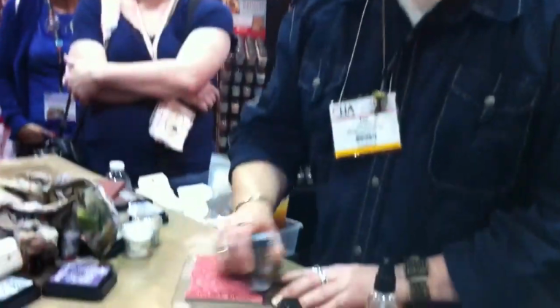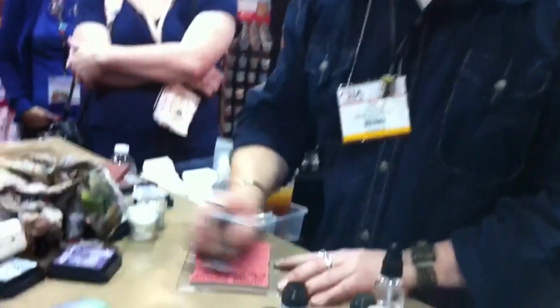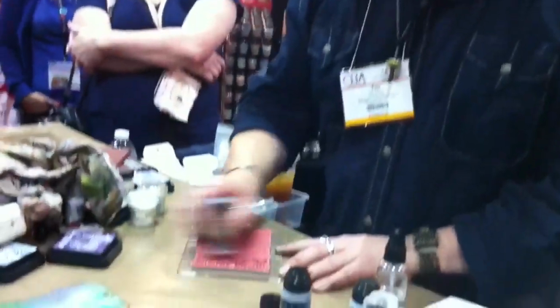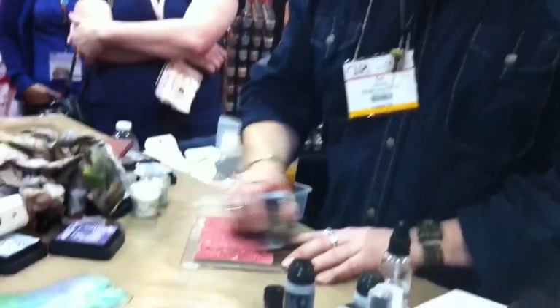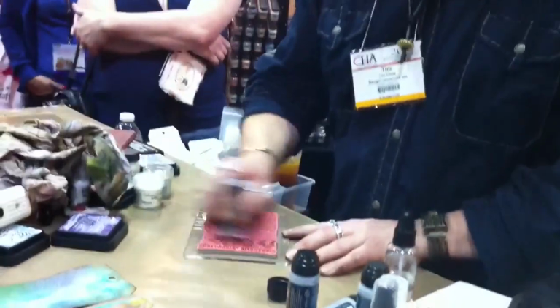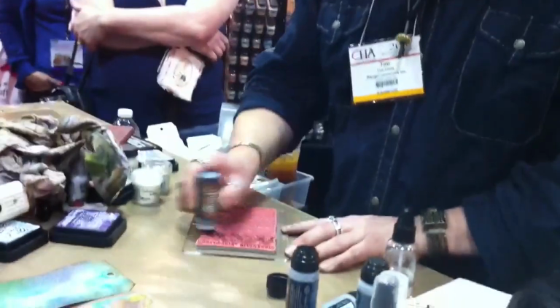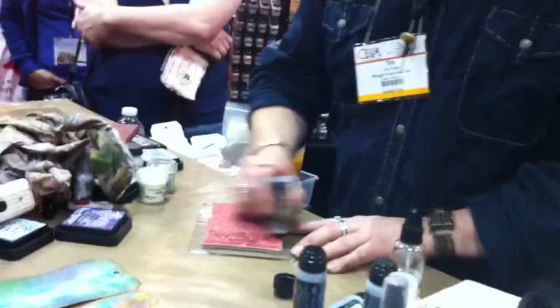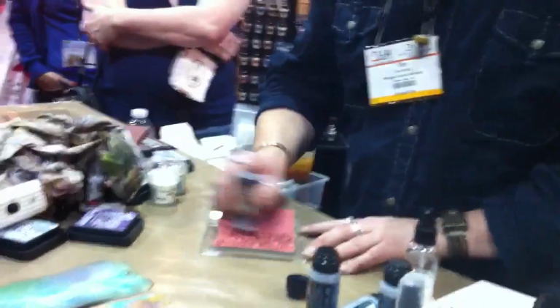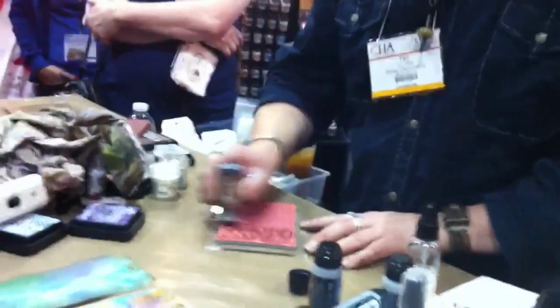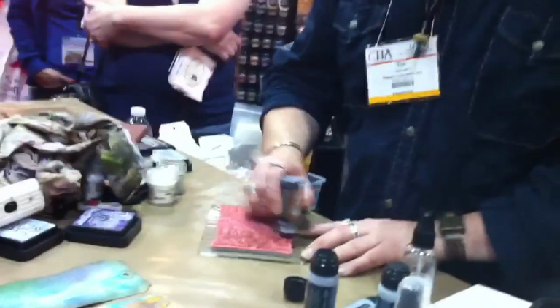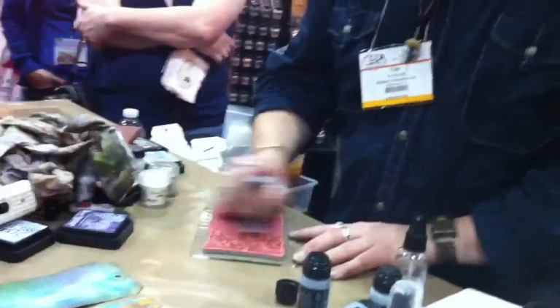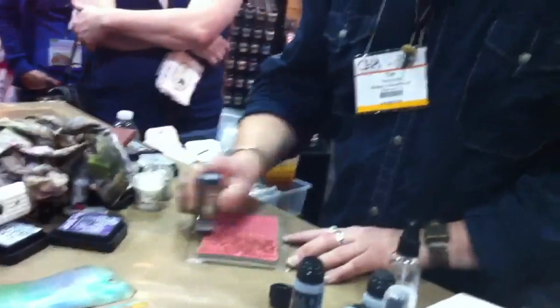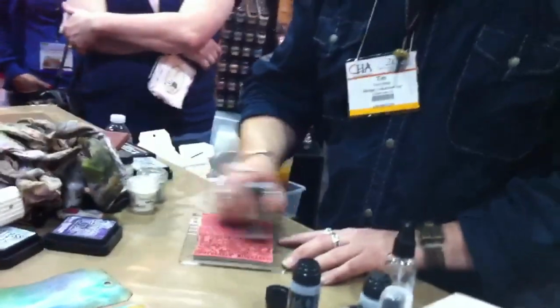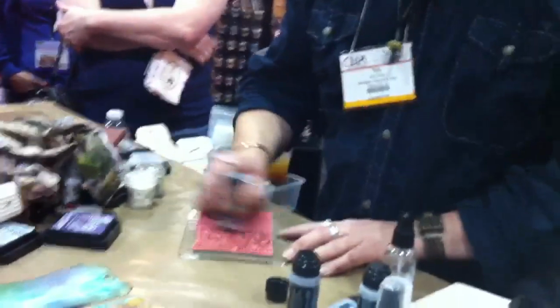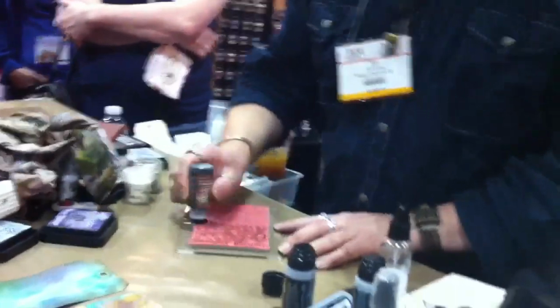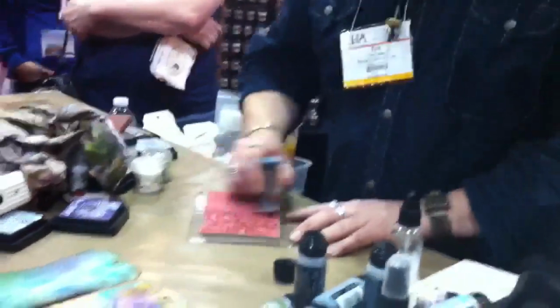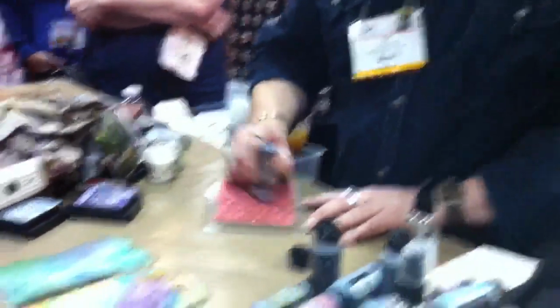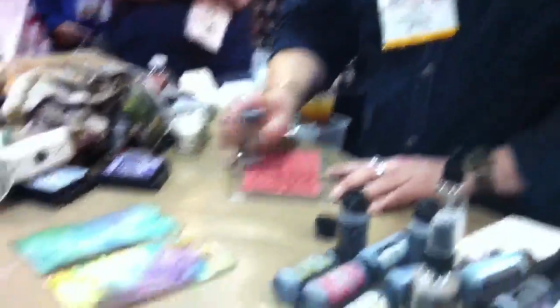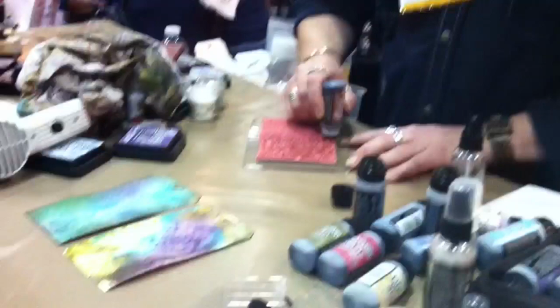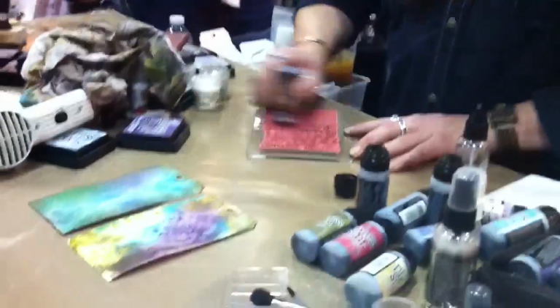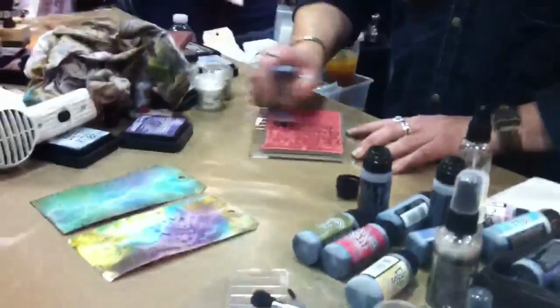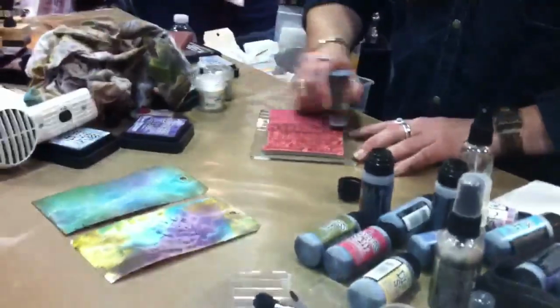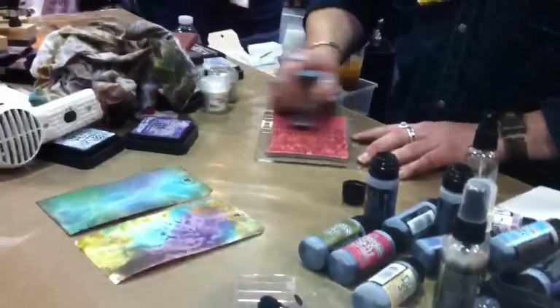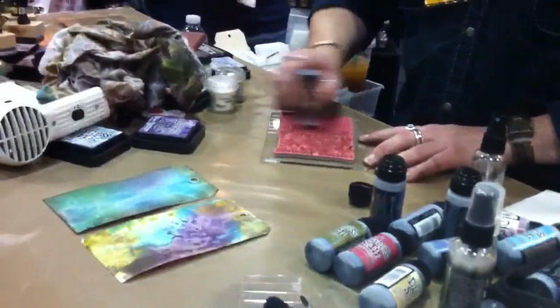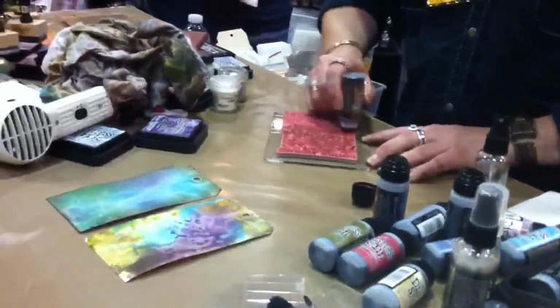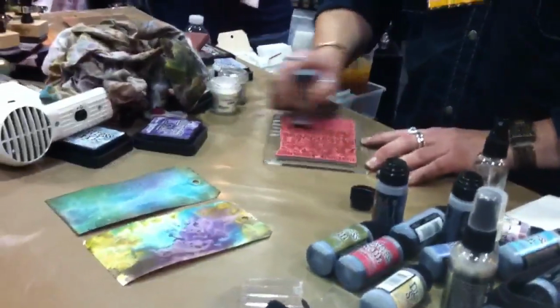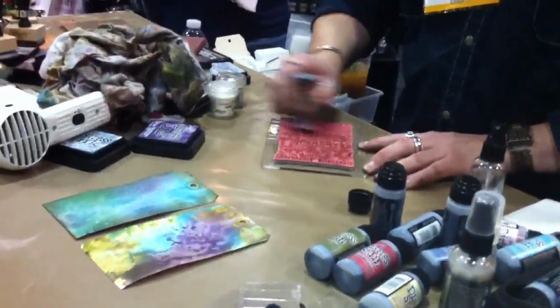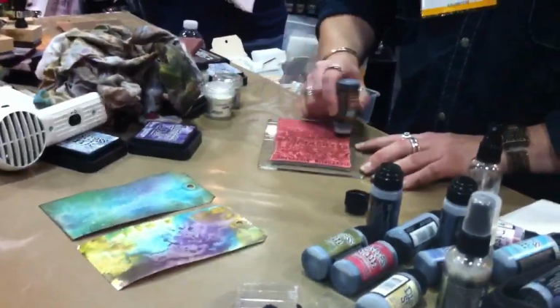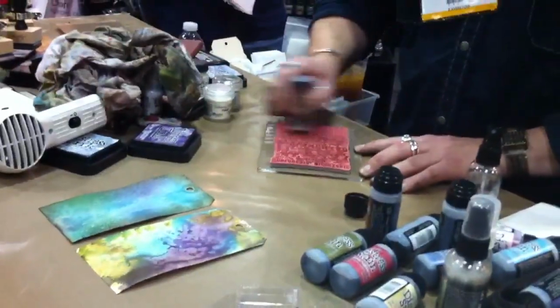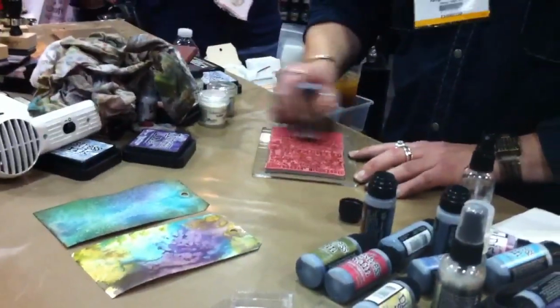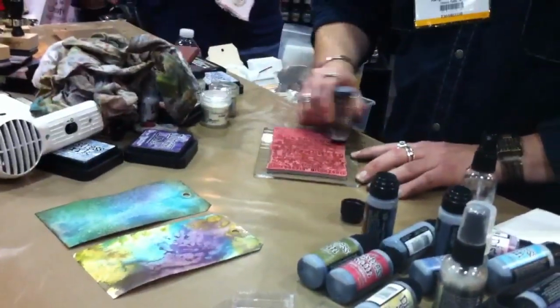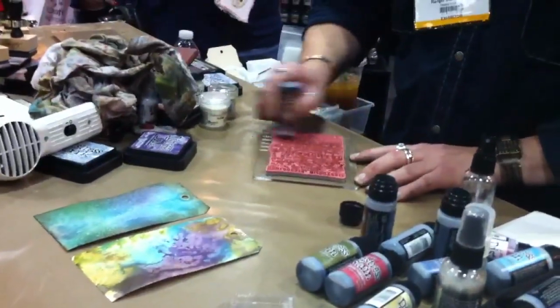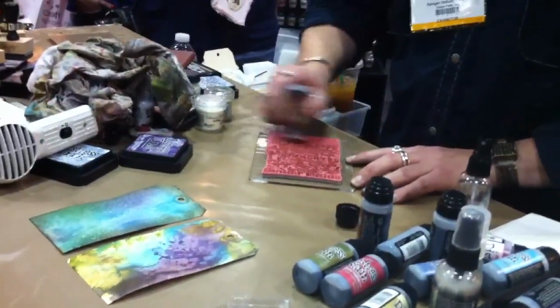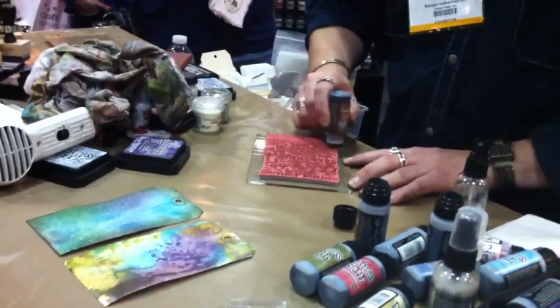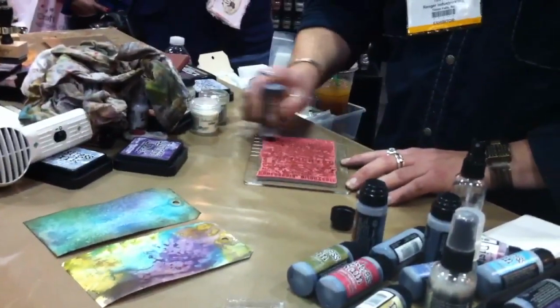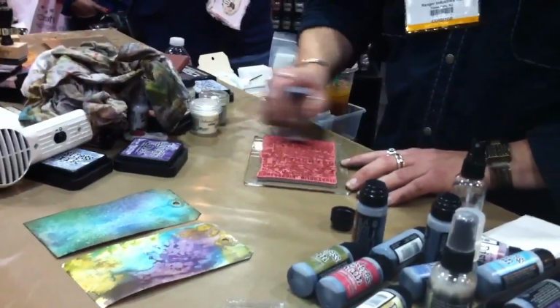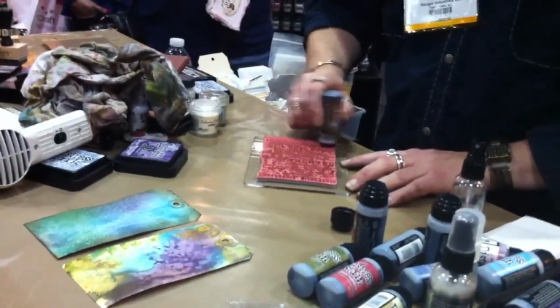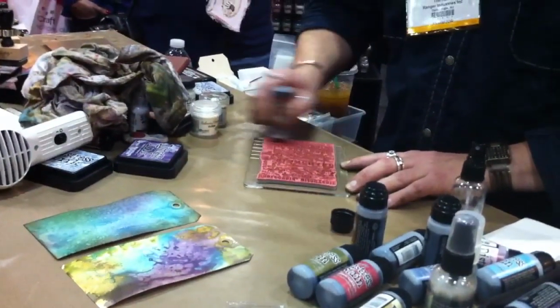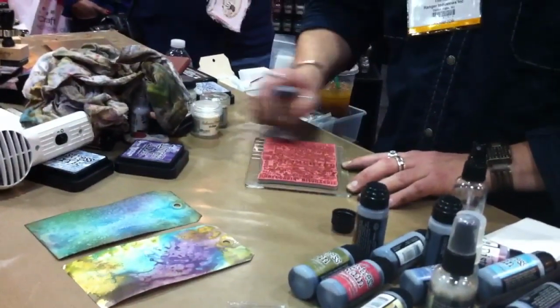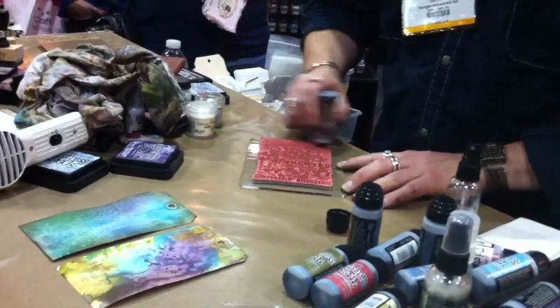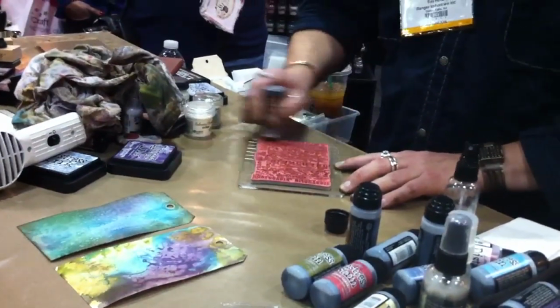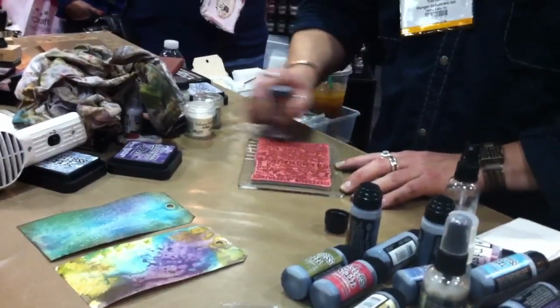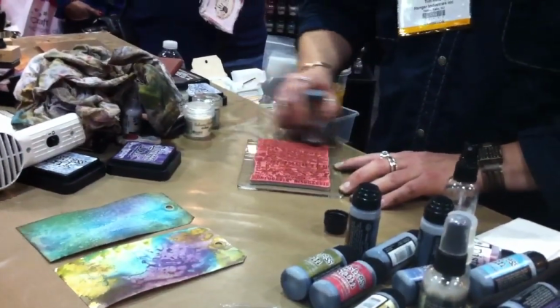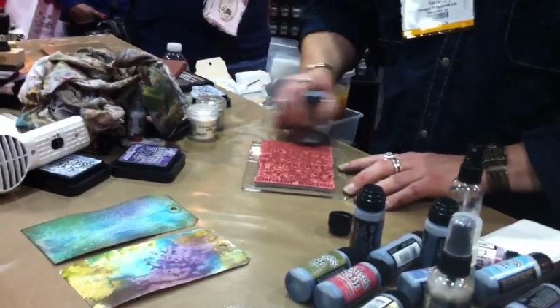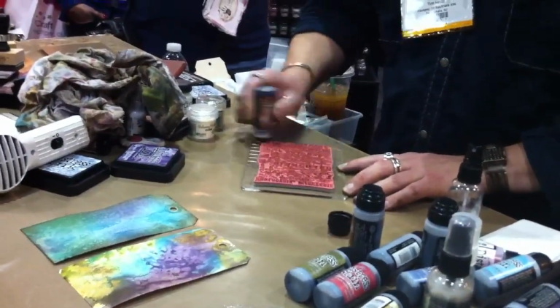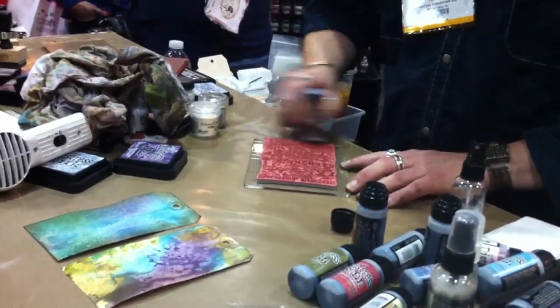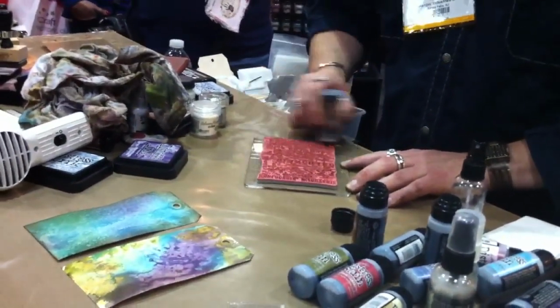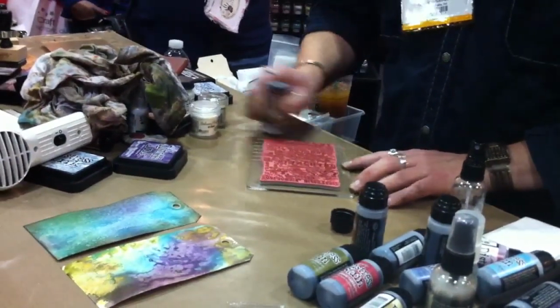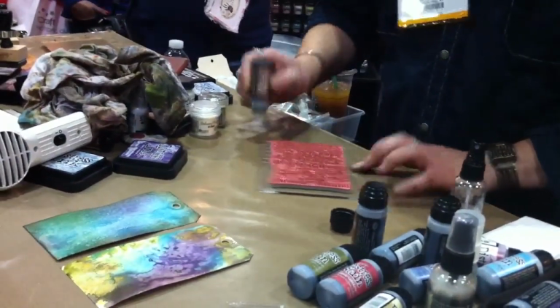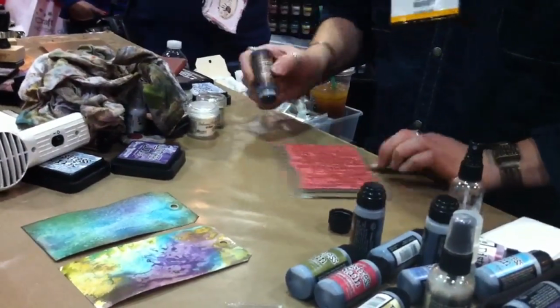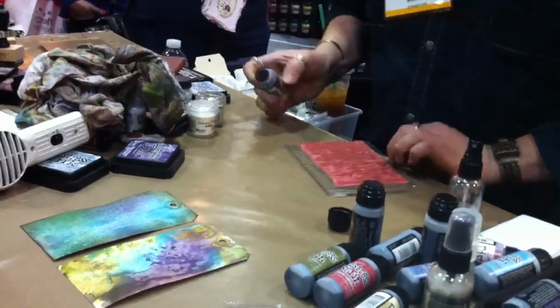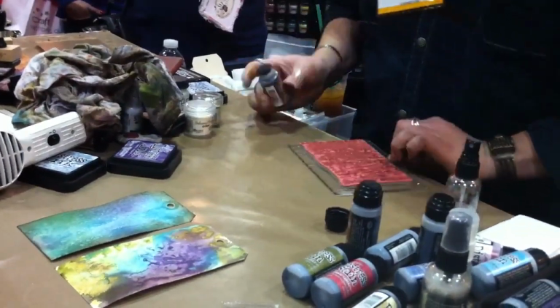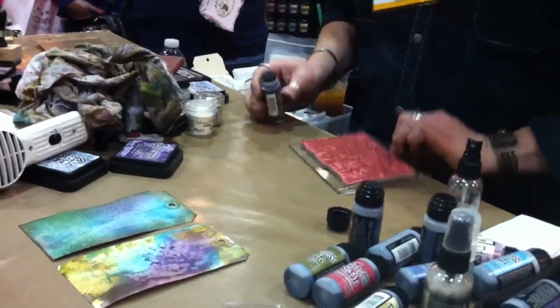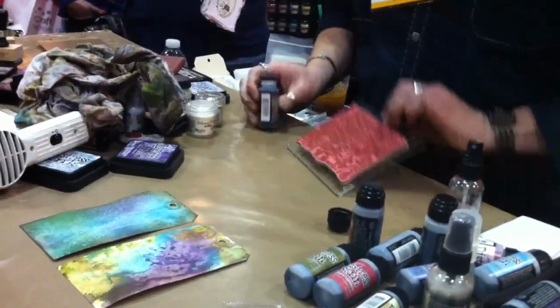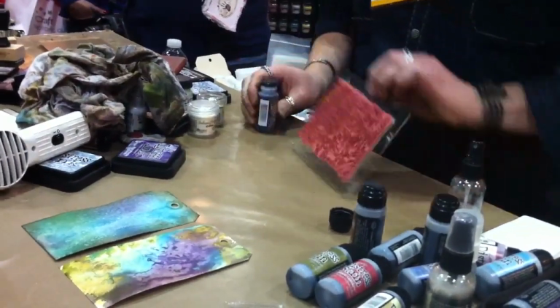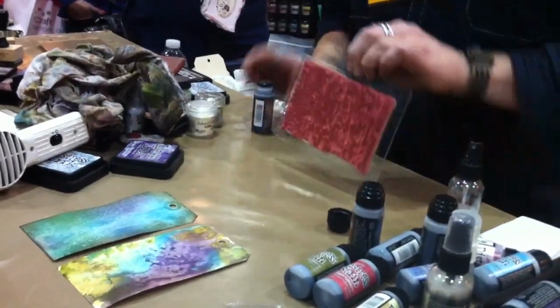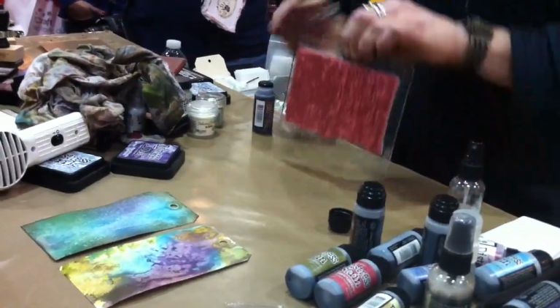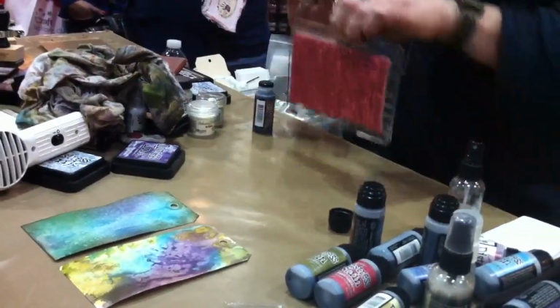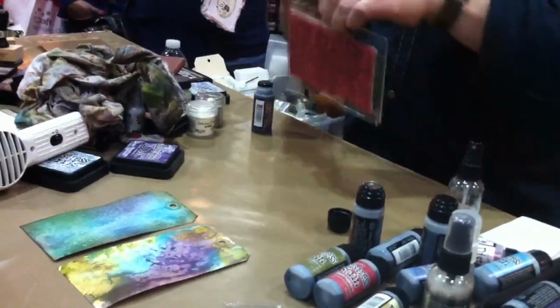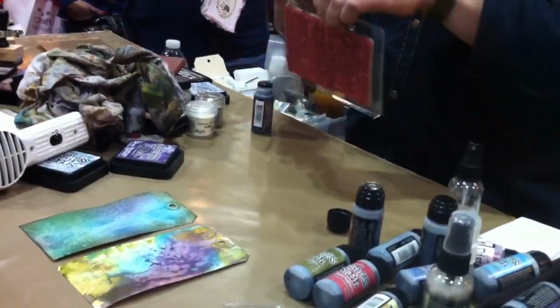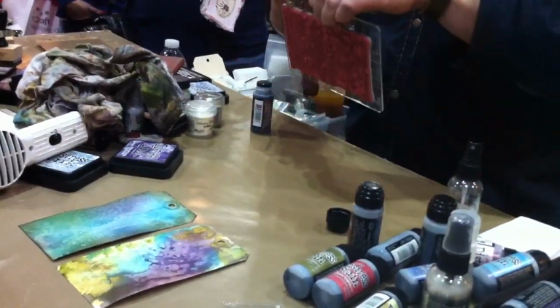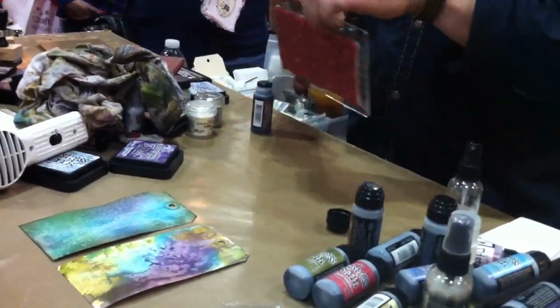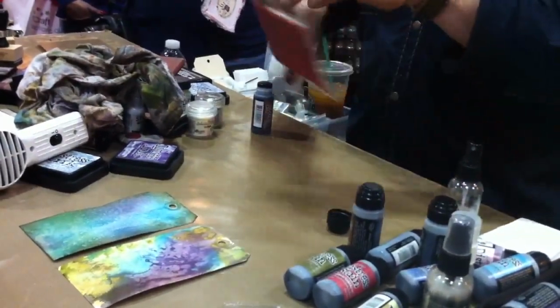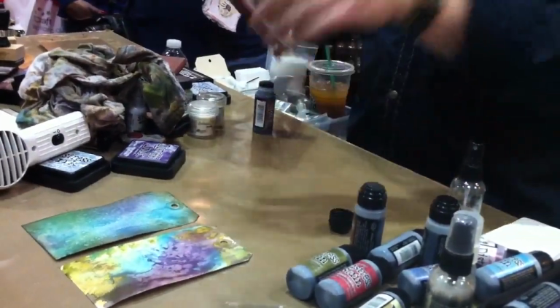Even like this — I can just take my Distress stains, go right over my stamp, and stamp the stain.